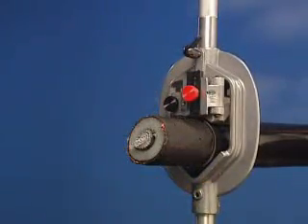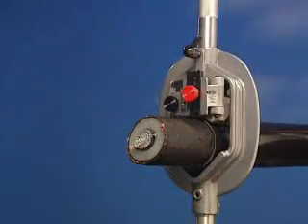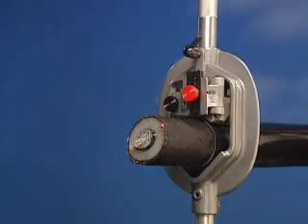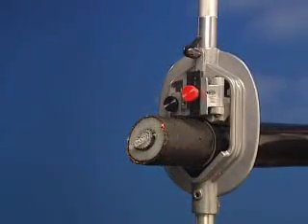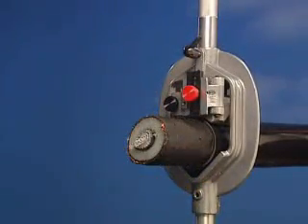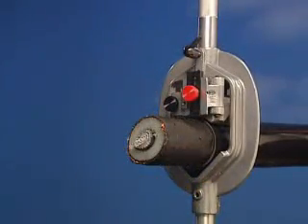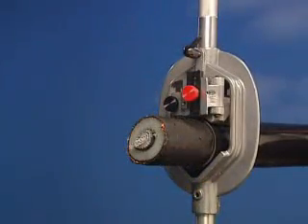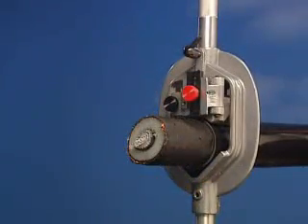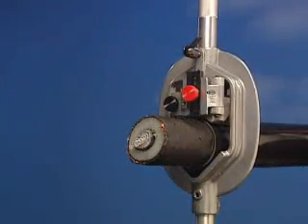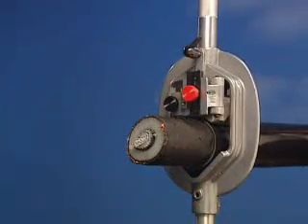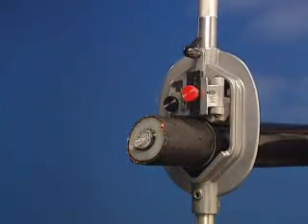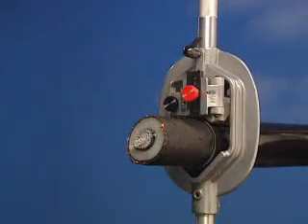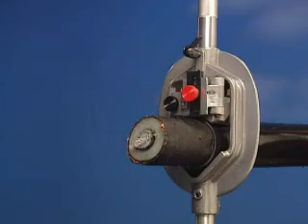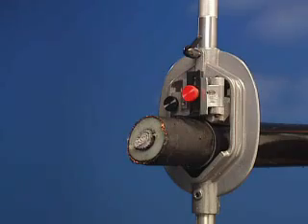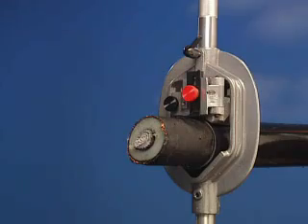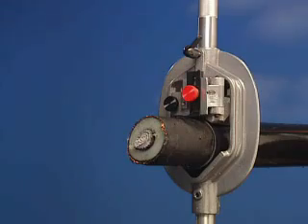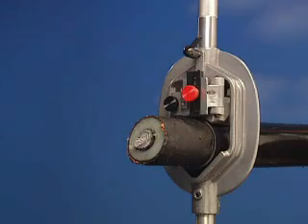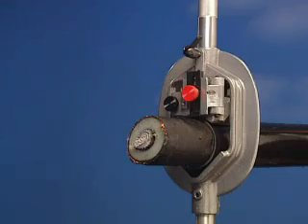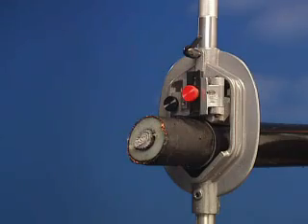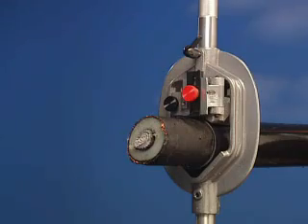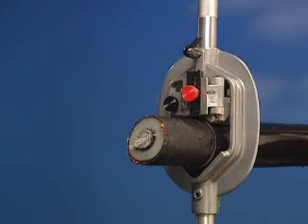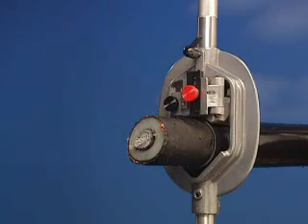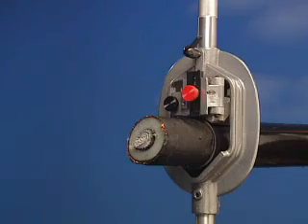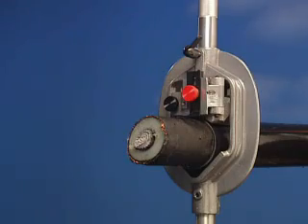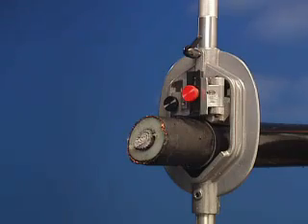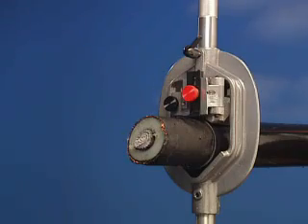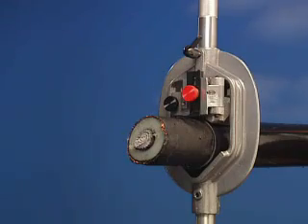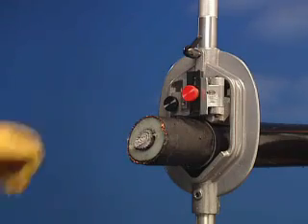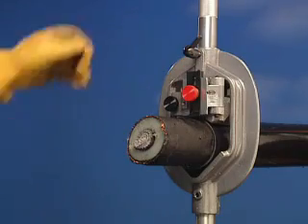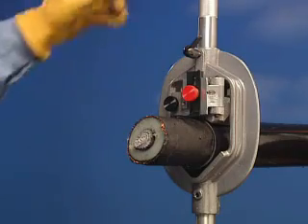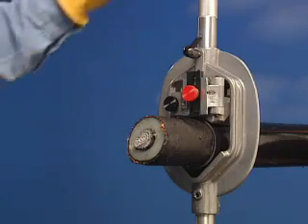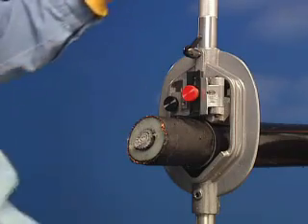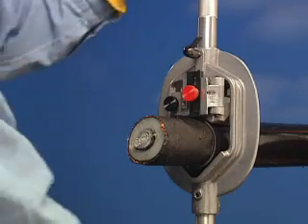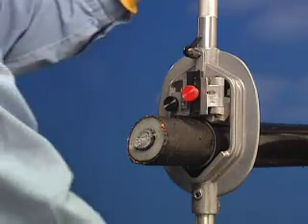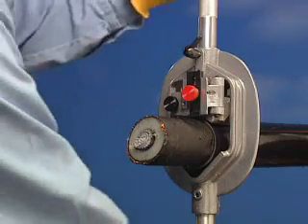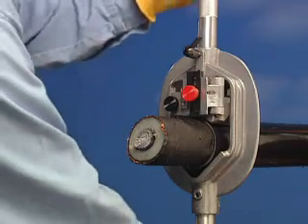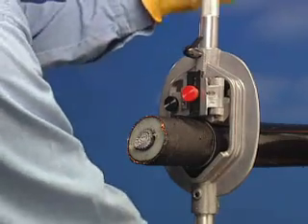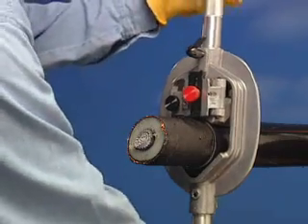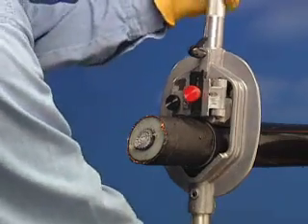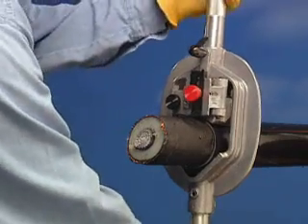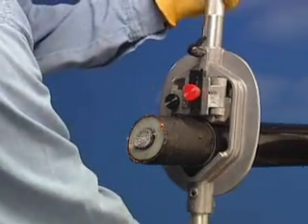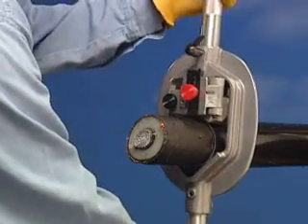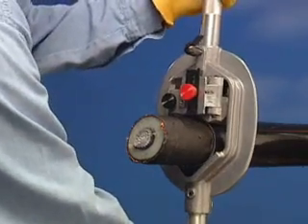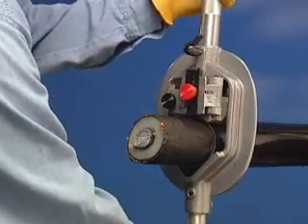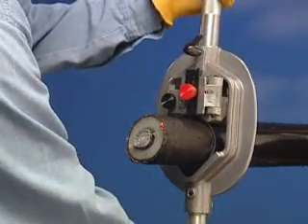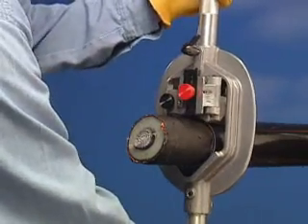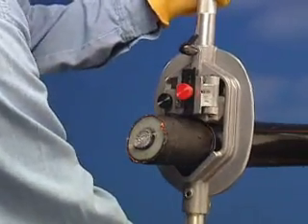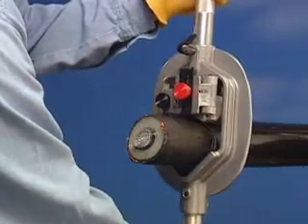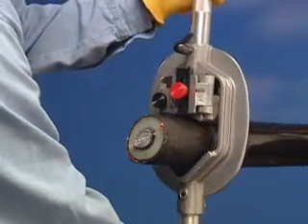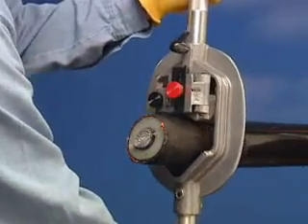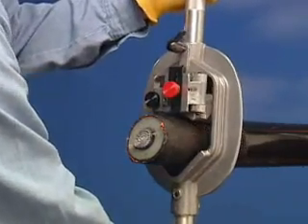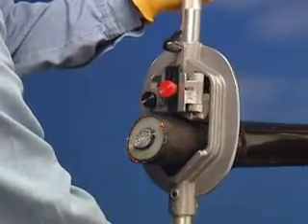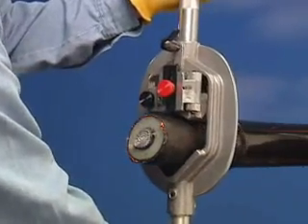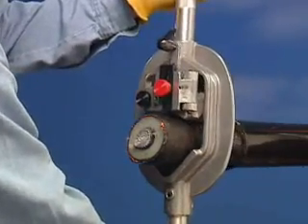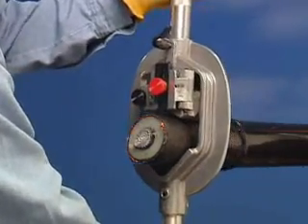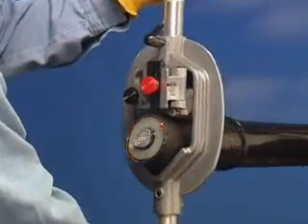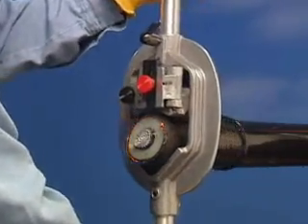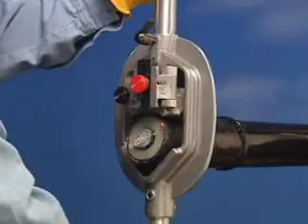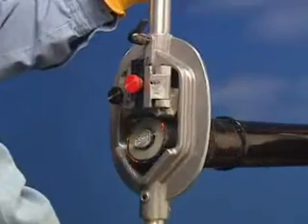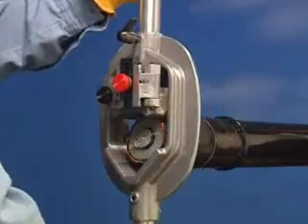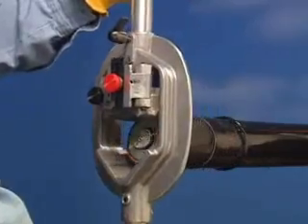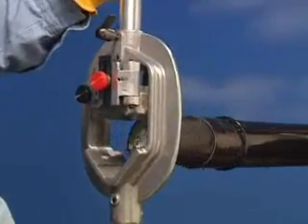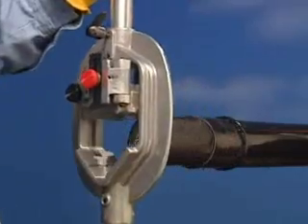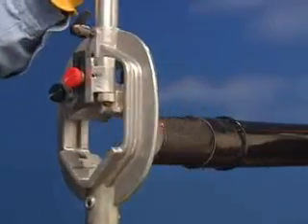Once the proper length of jacket is removed, loosen the jaw locking screw and remove the WS57 from the cable.